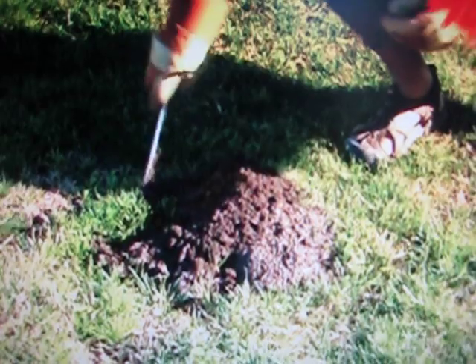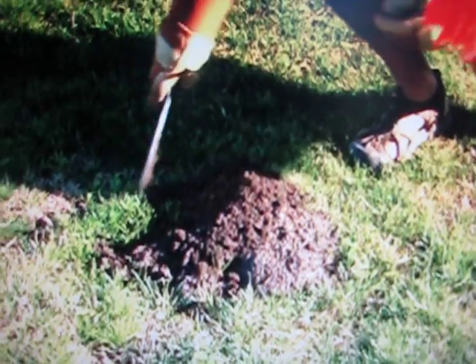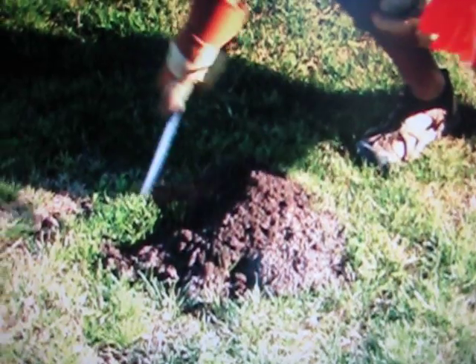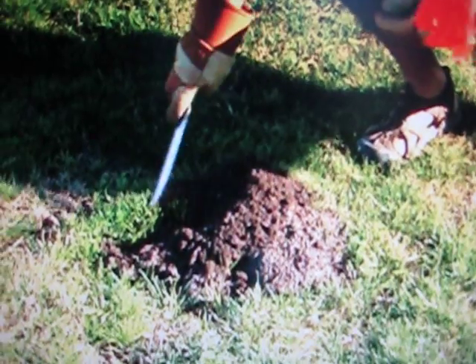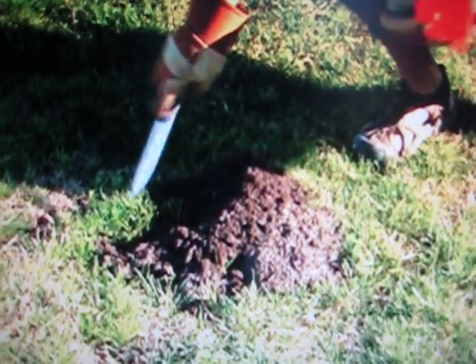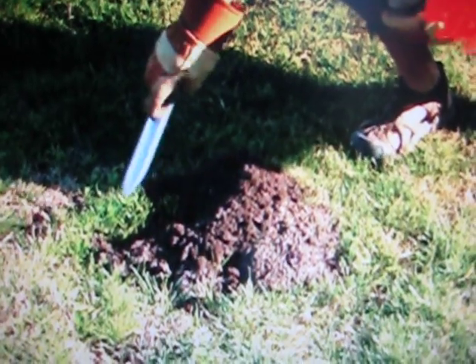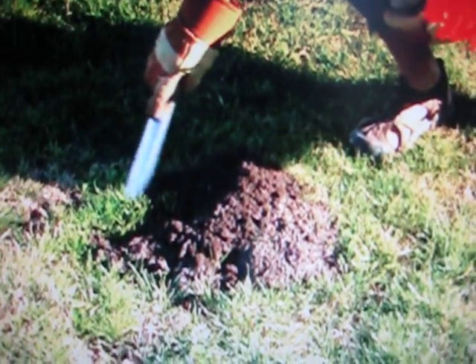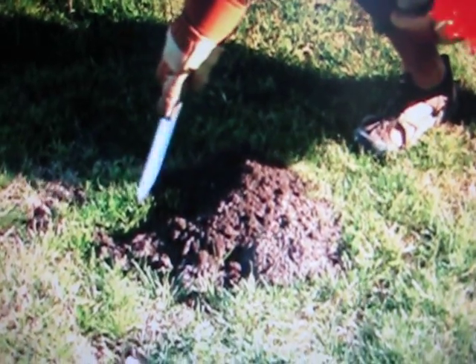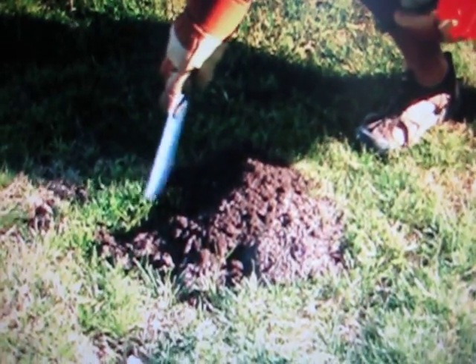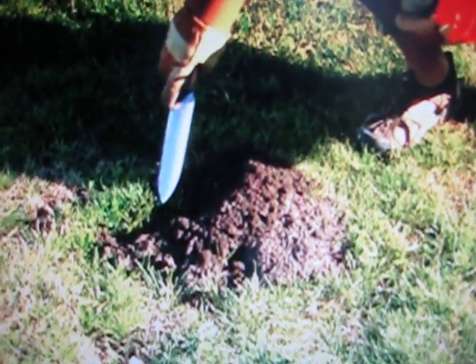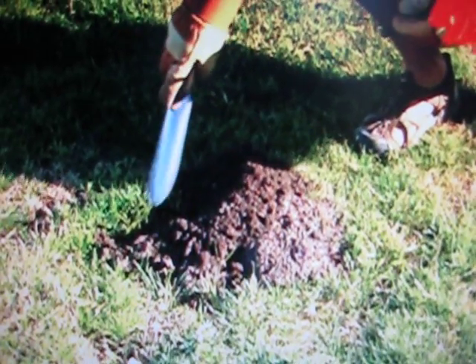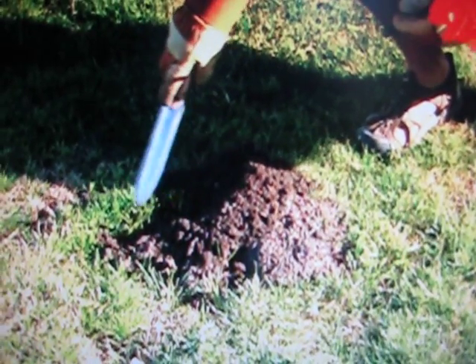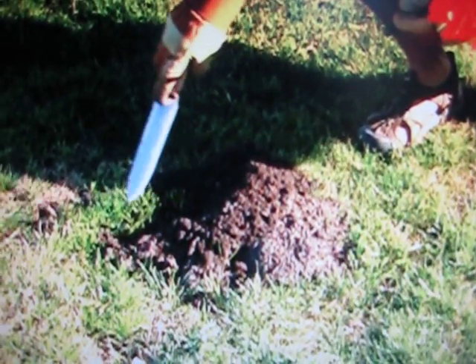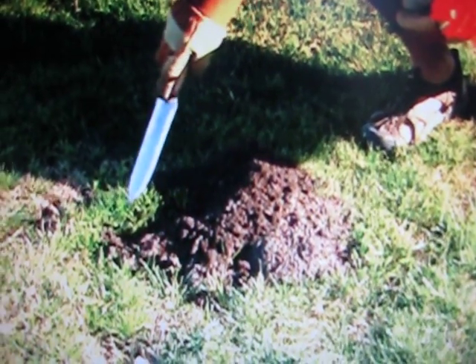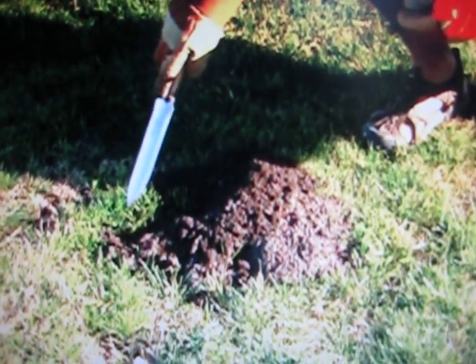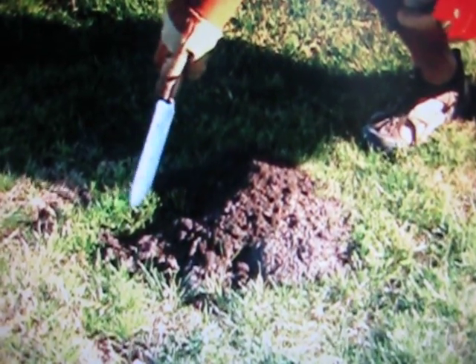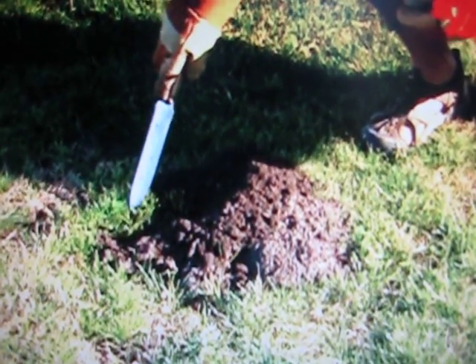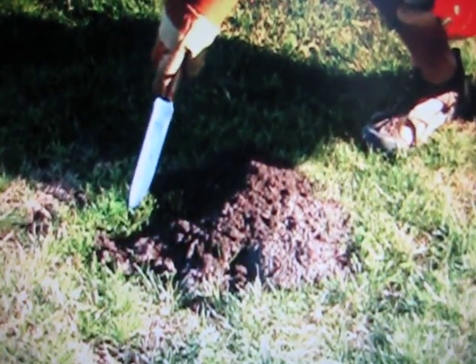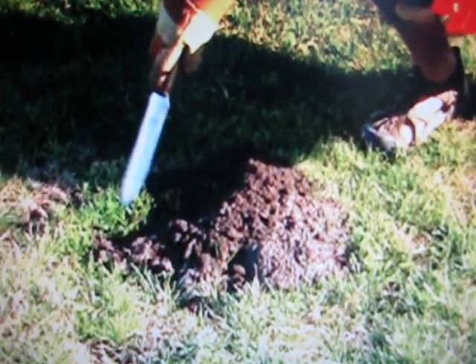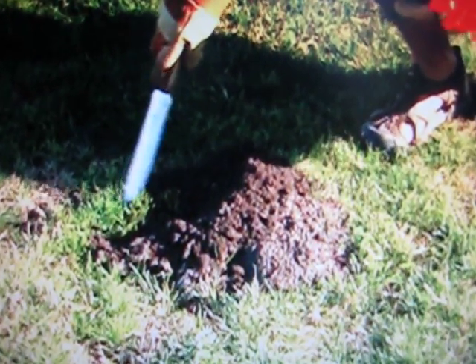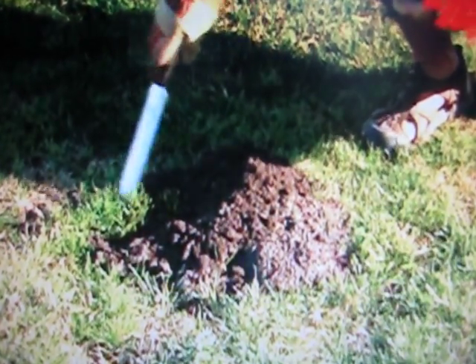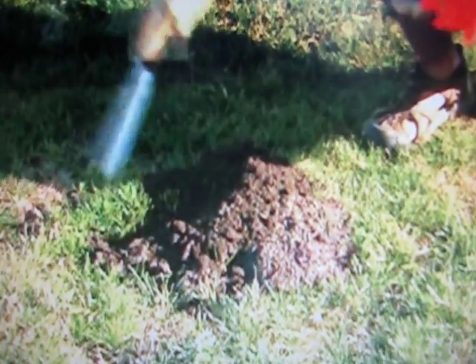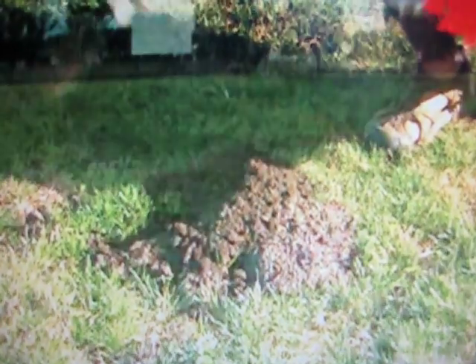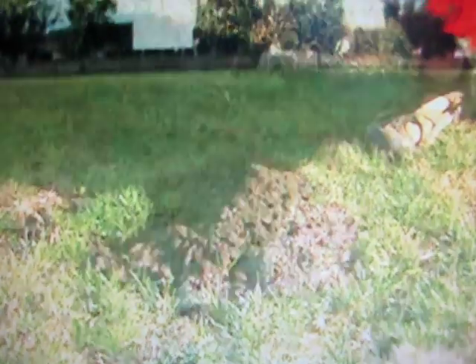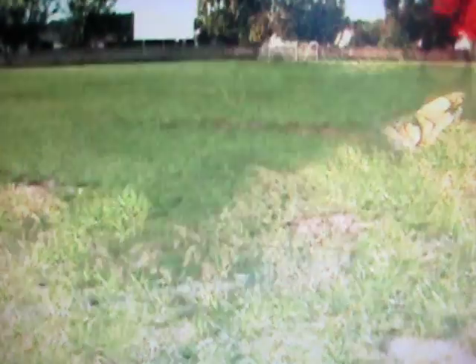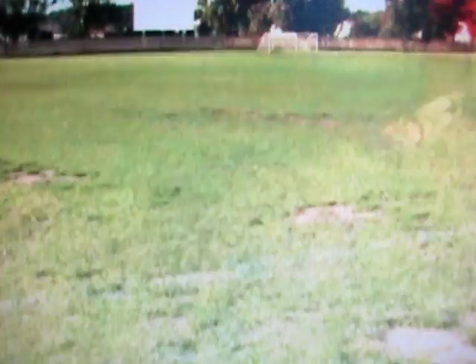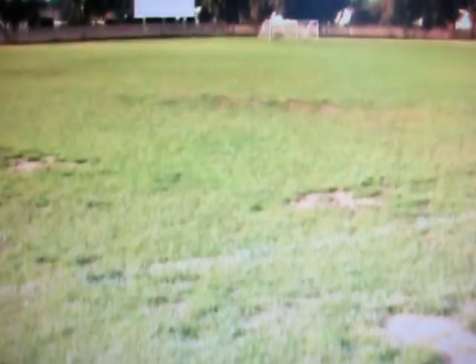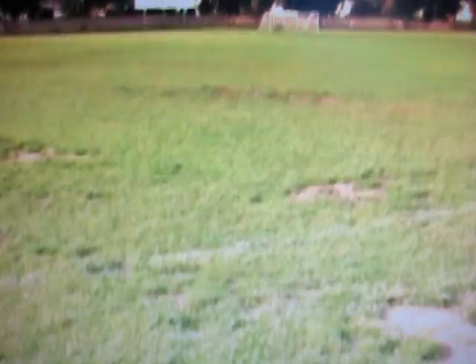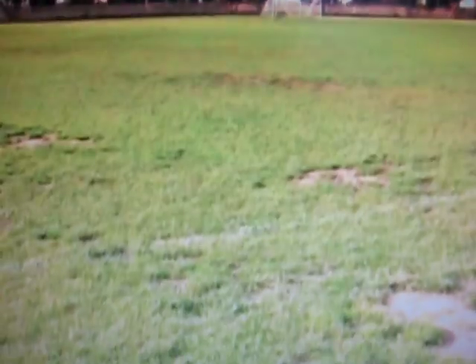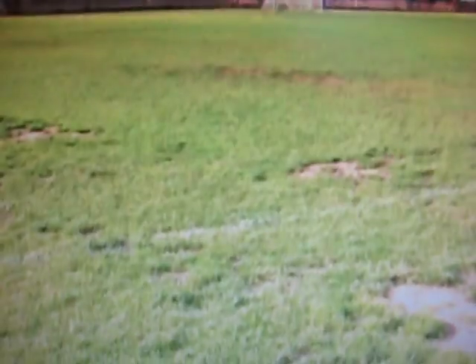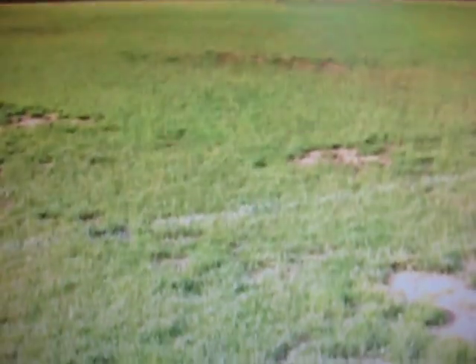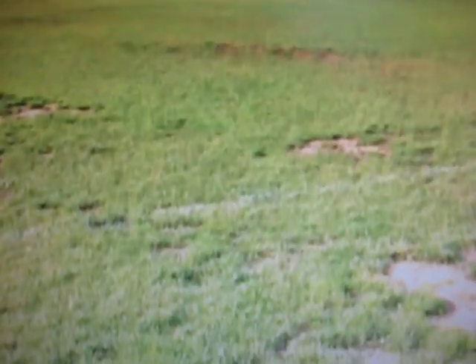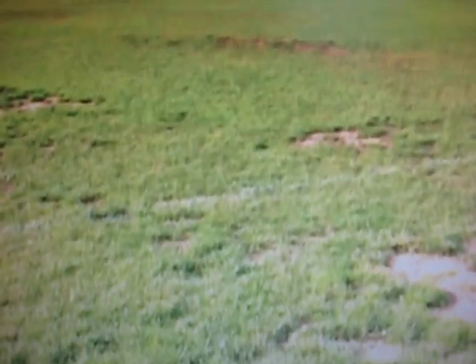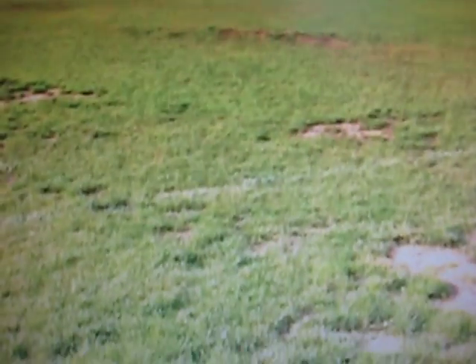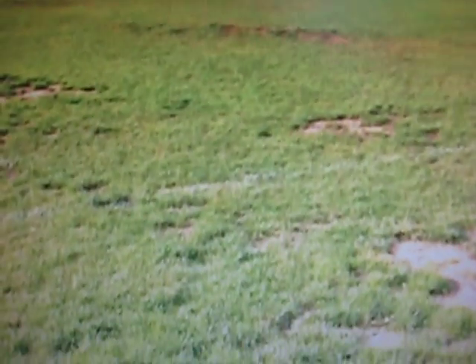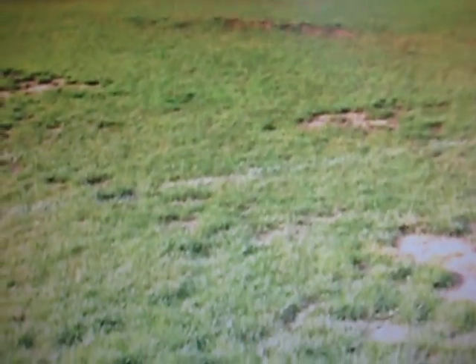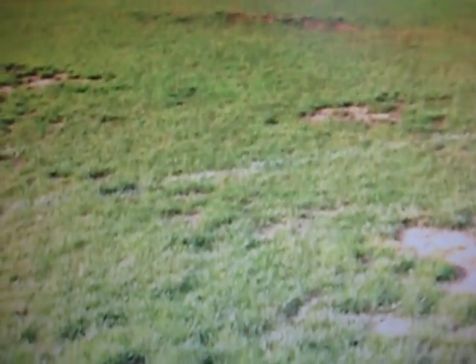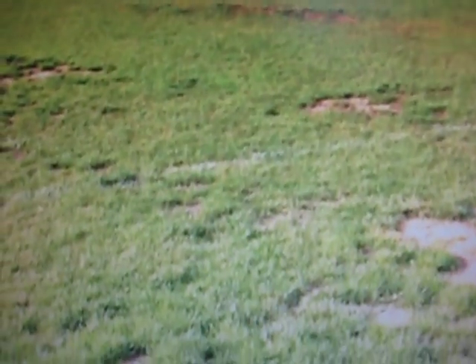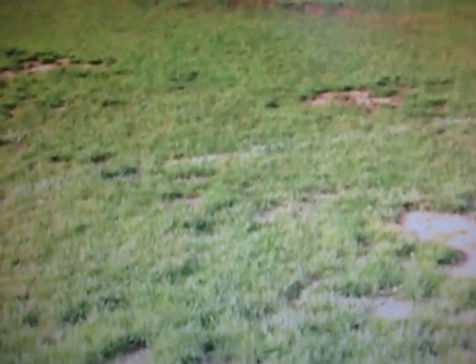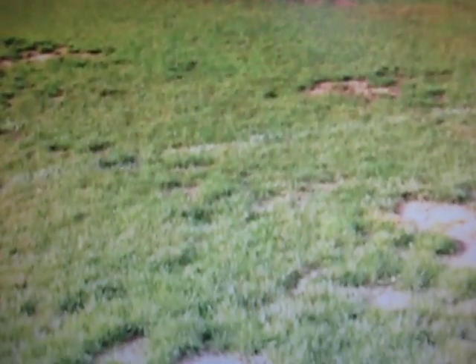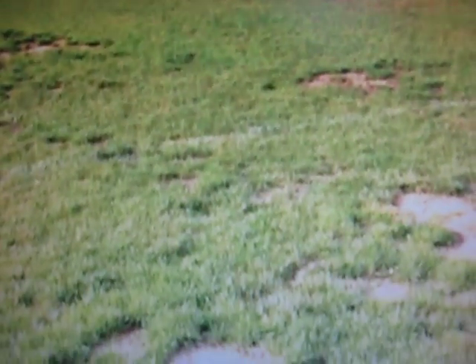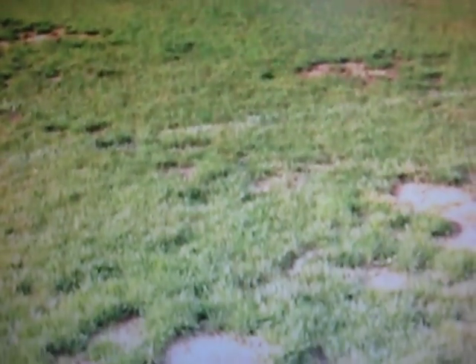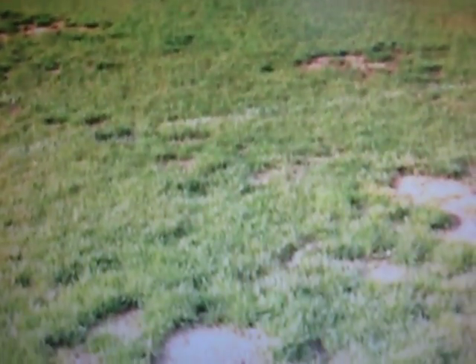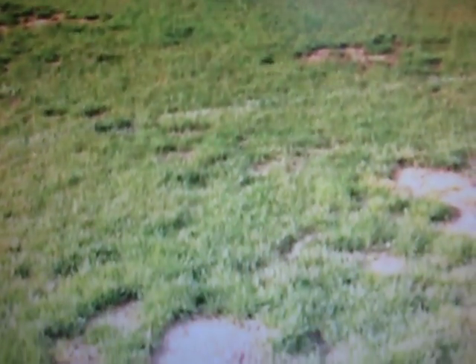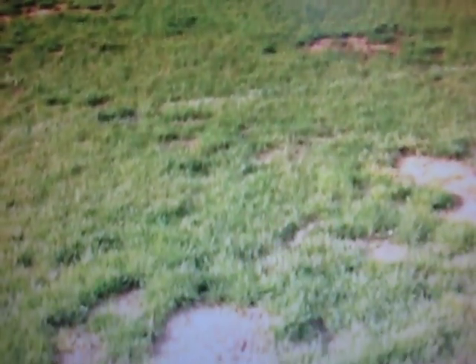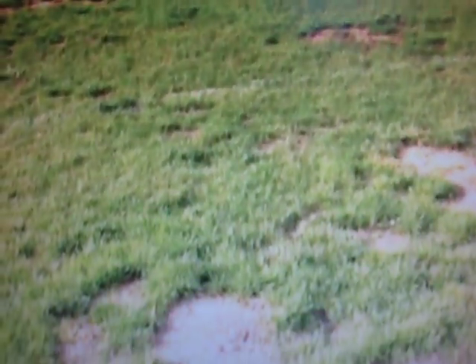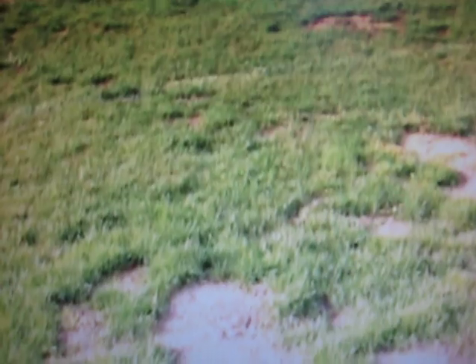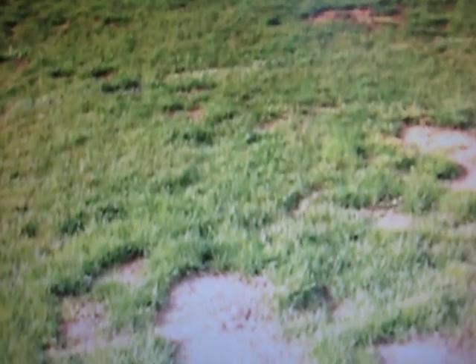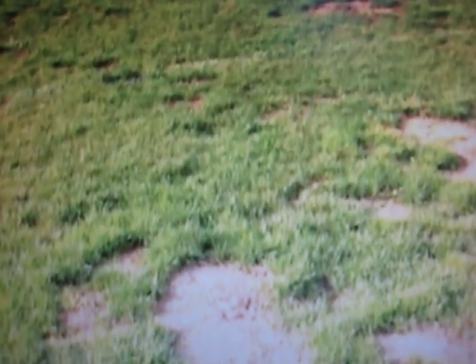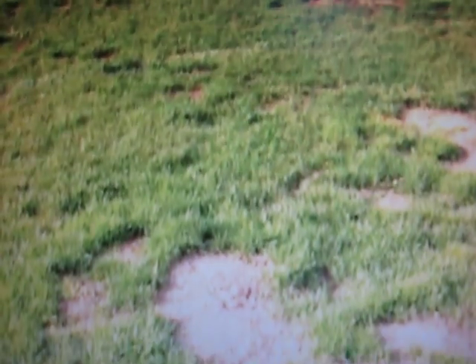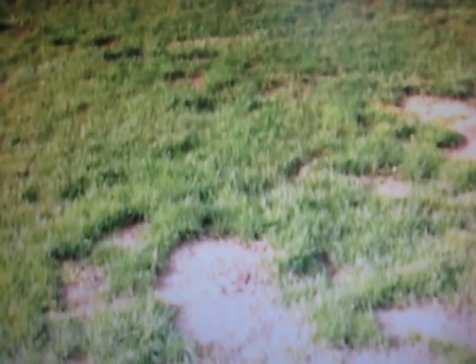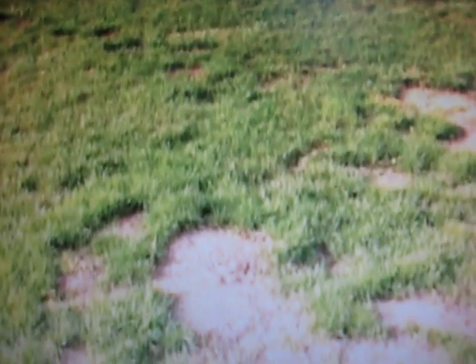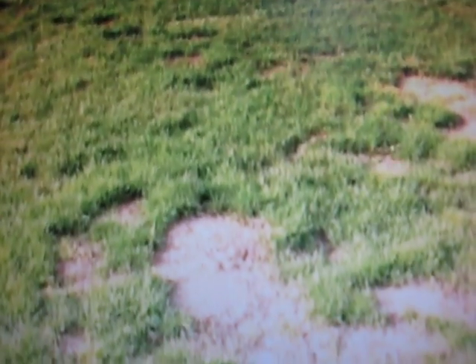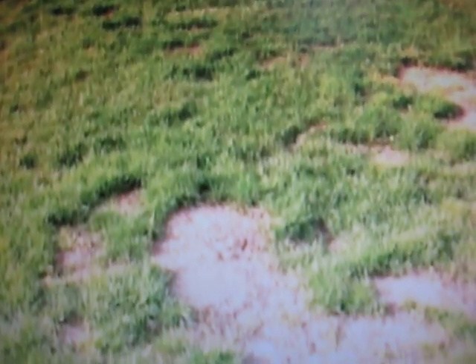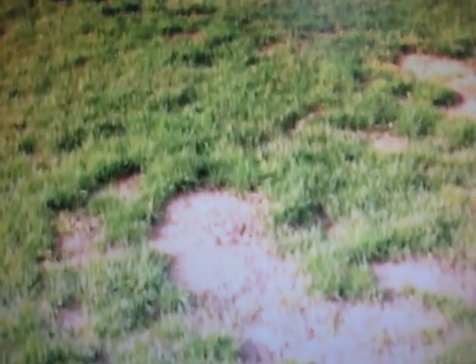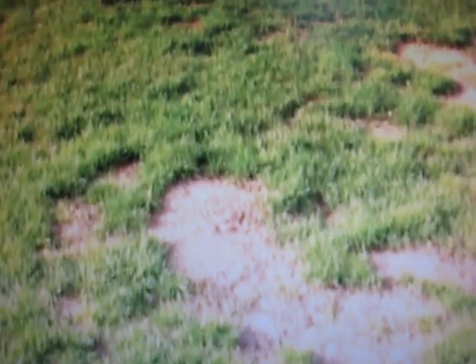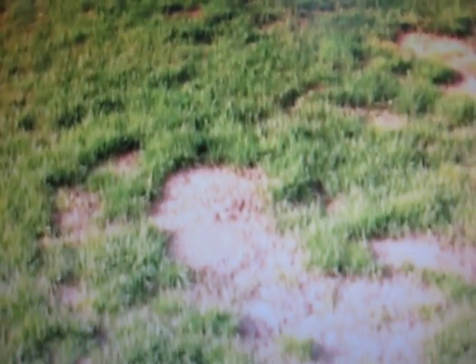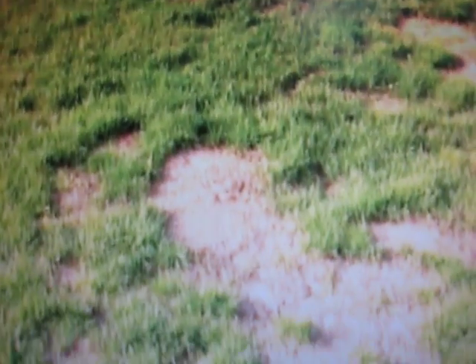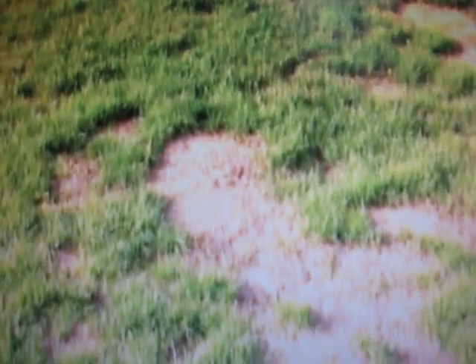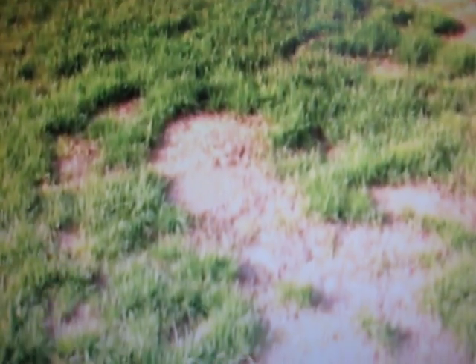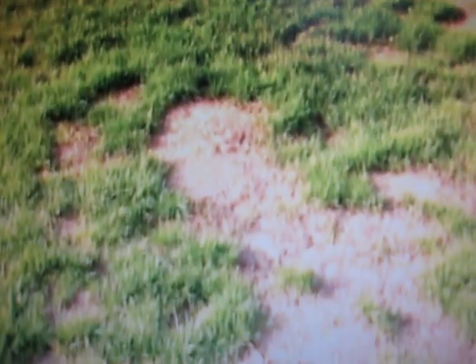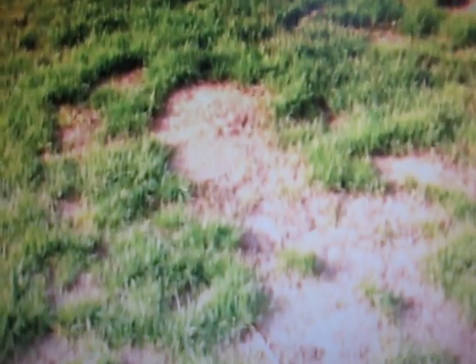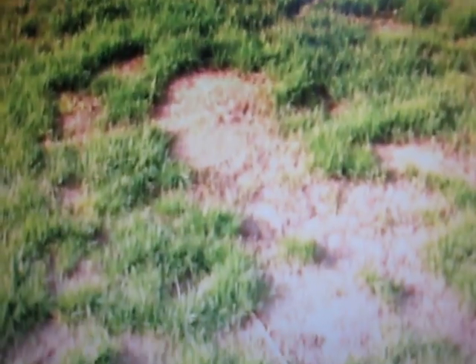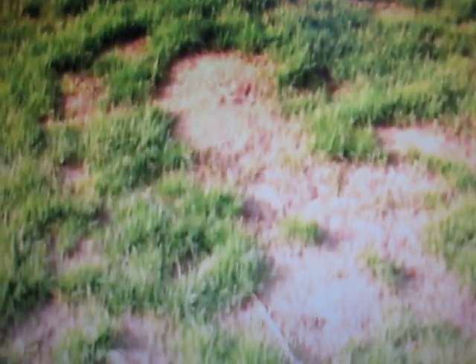On this grass, this grass will die and you'll have a large dead patch right over there where you can see that the grass is actually smothered by the soil.